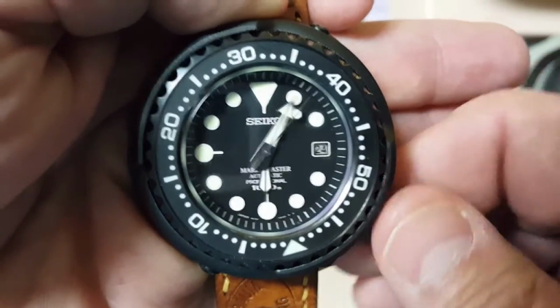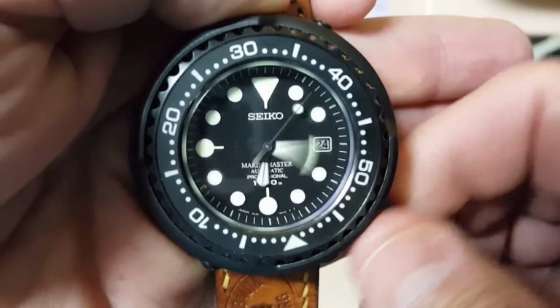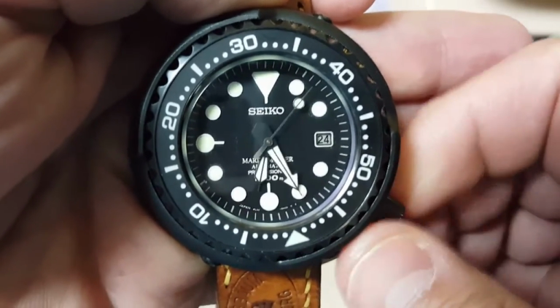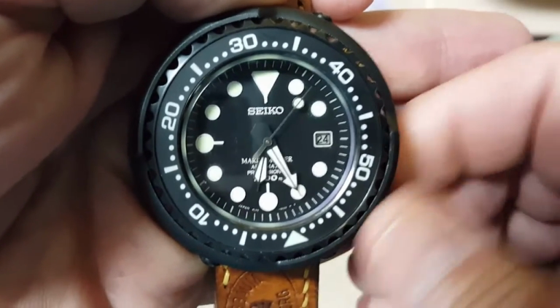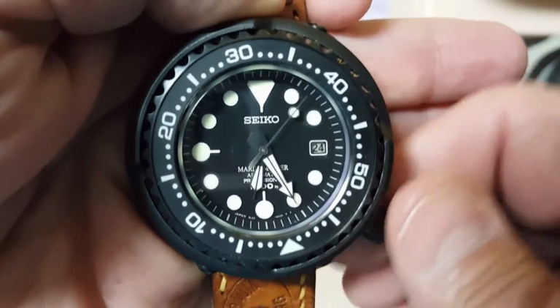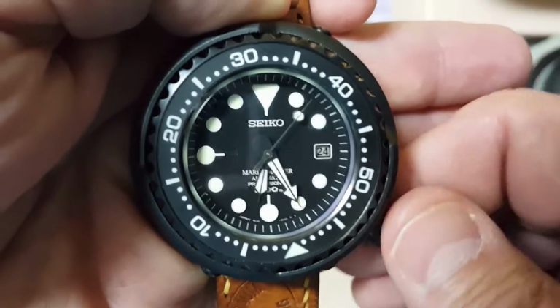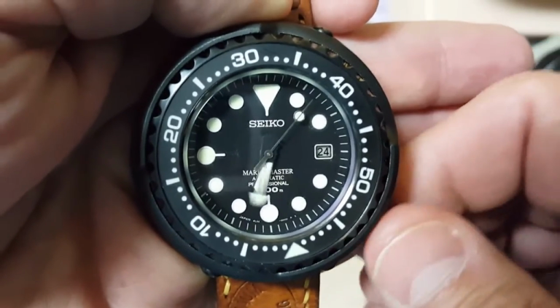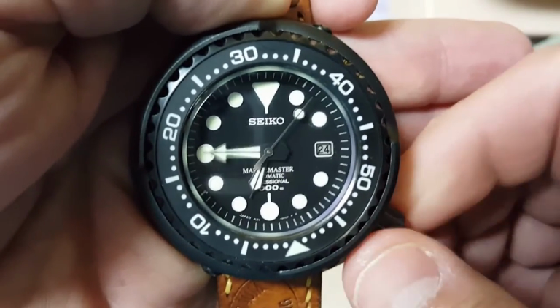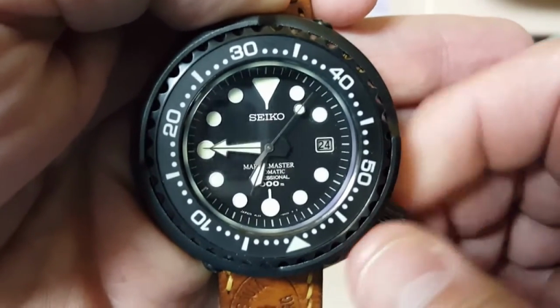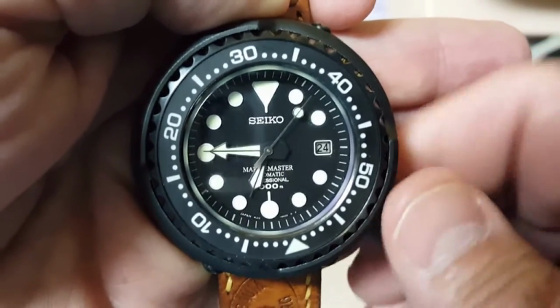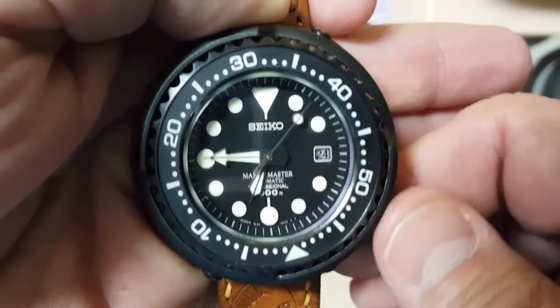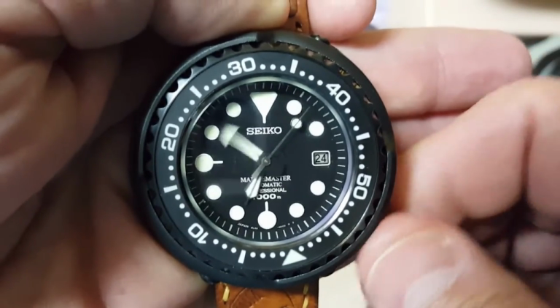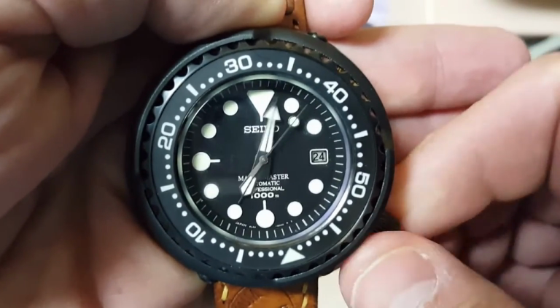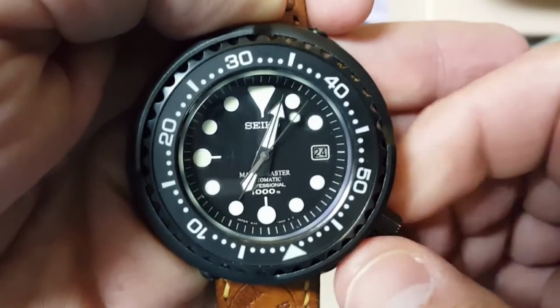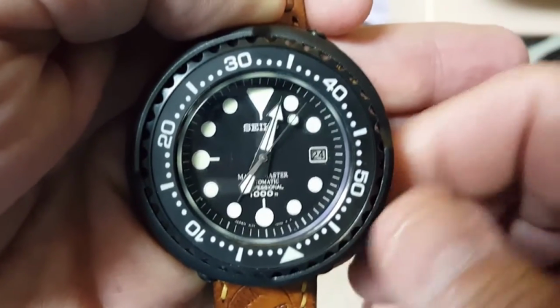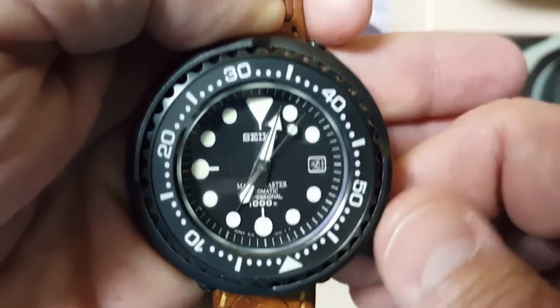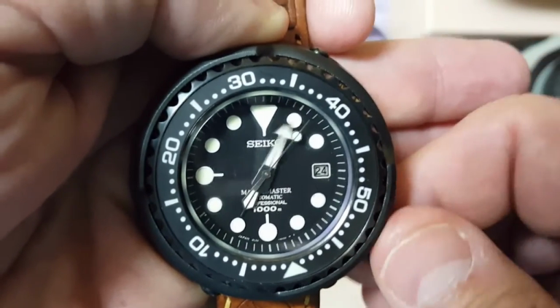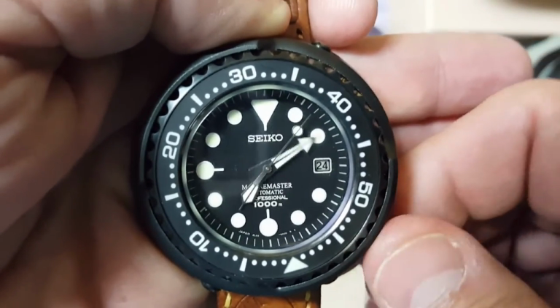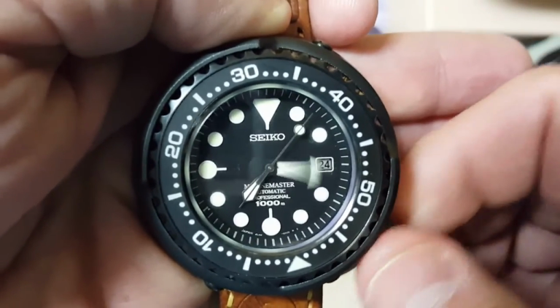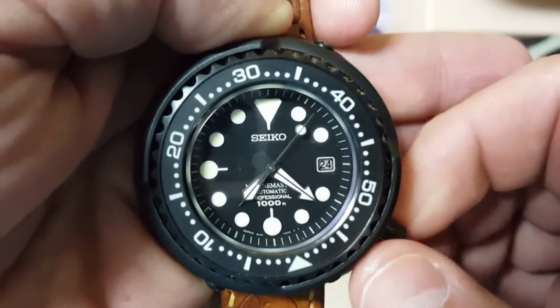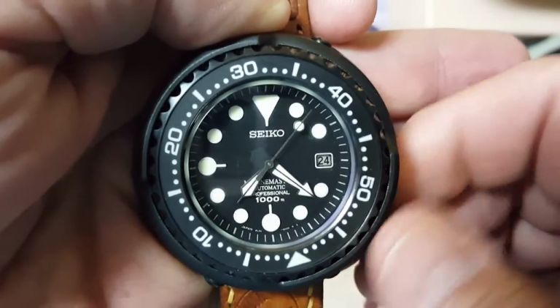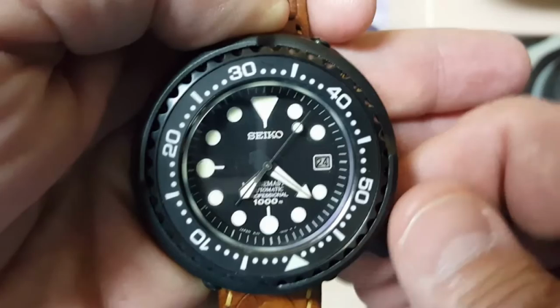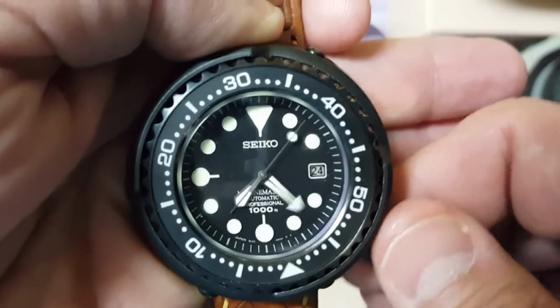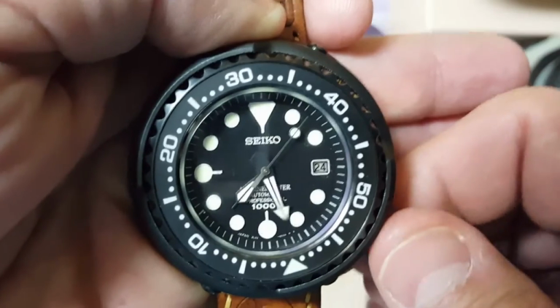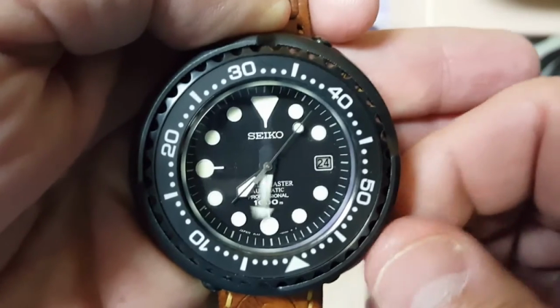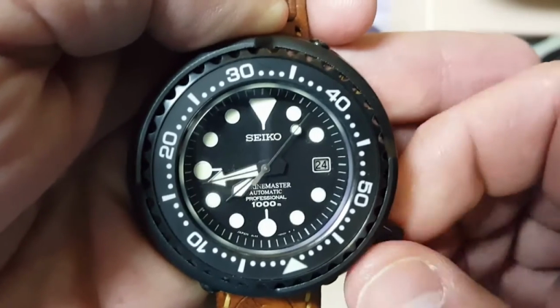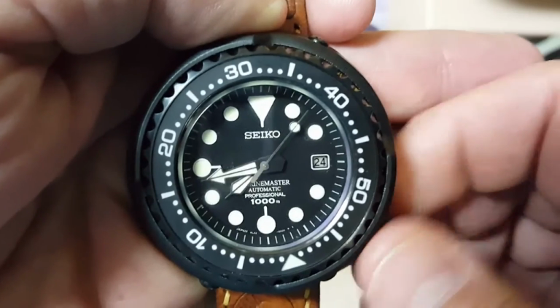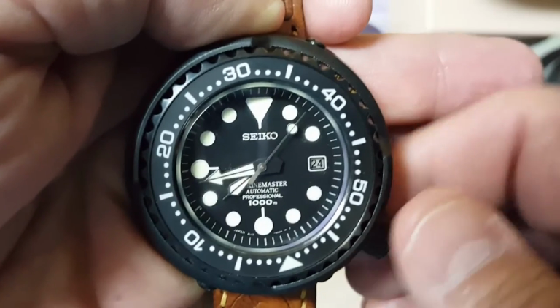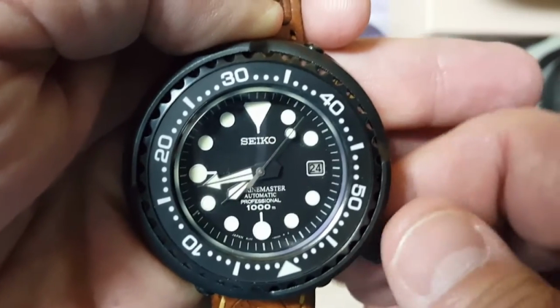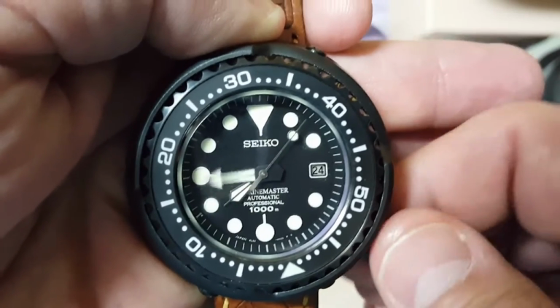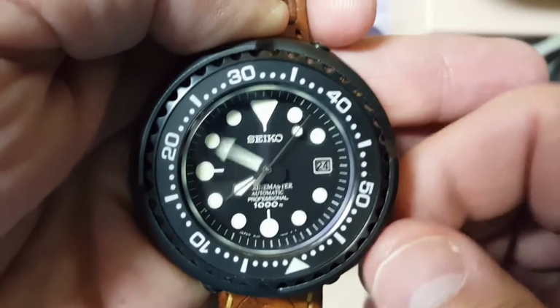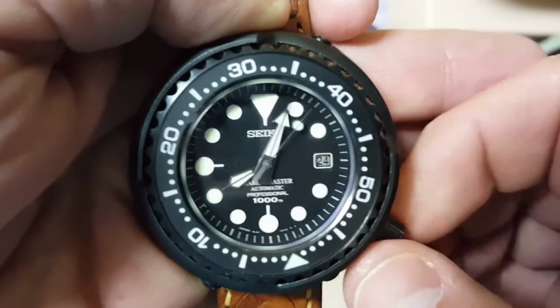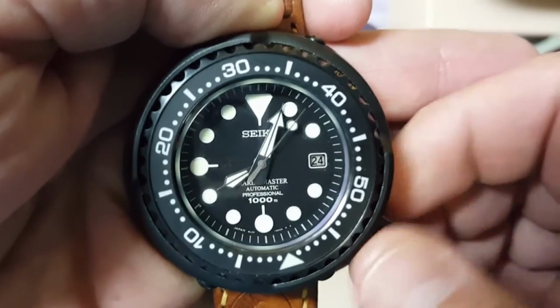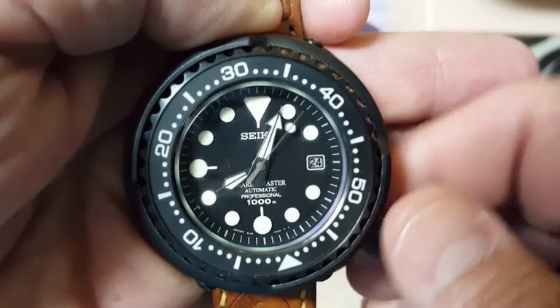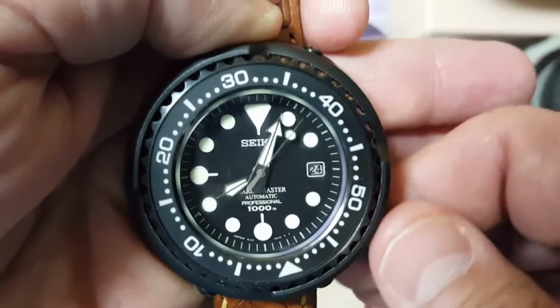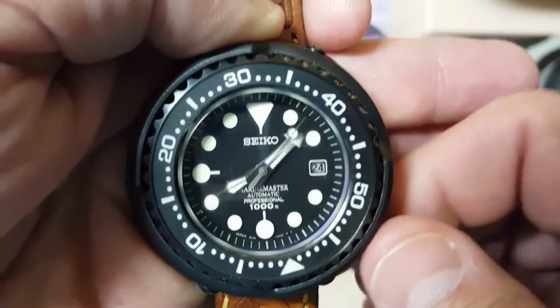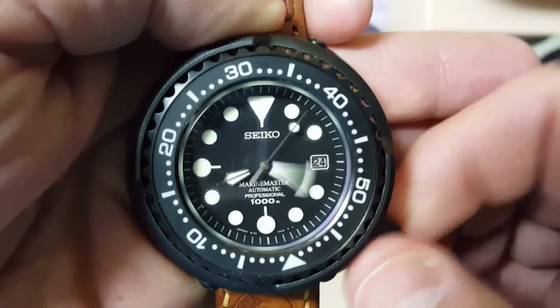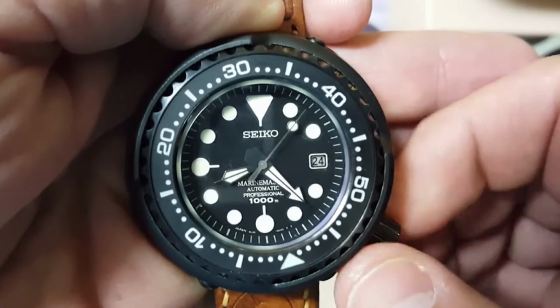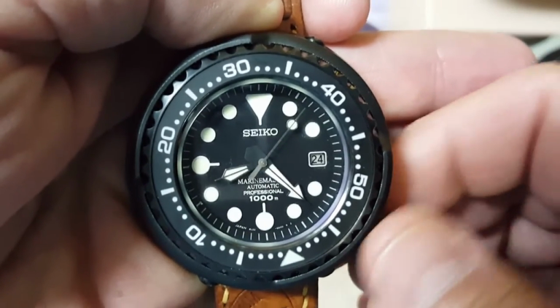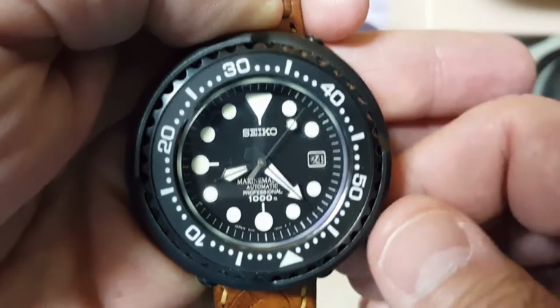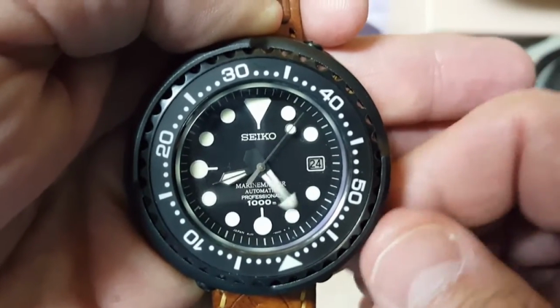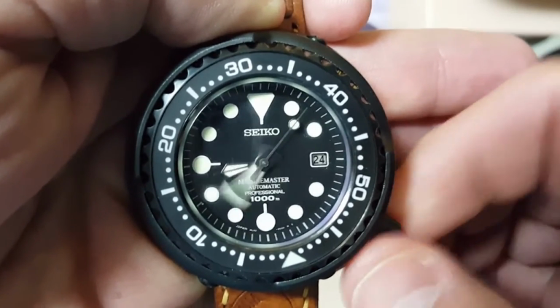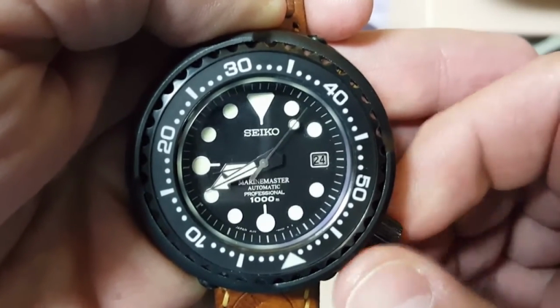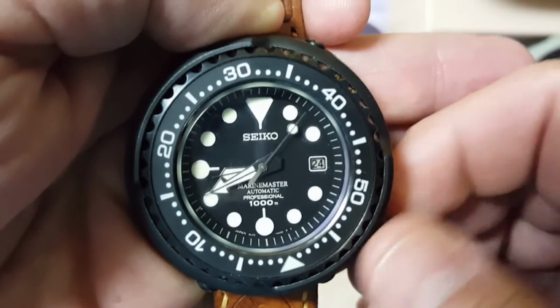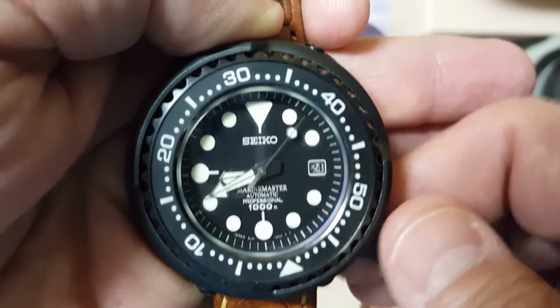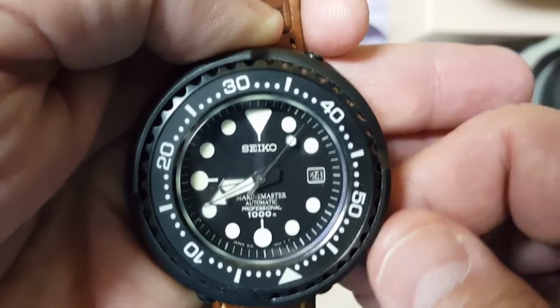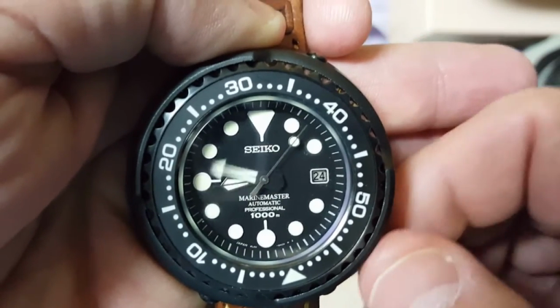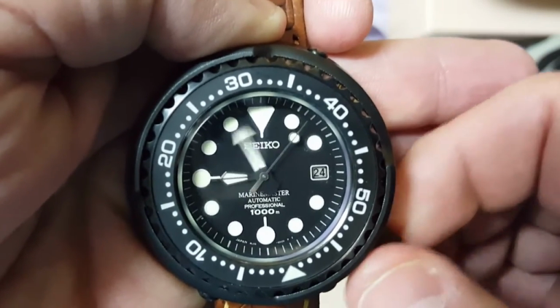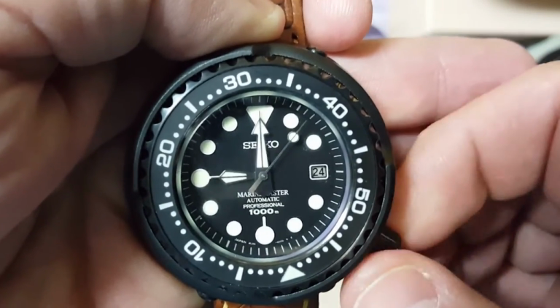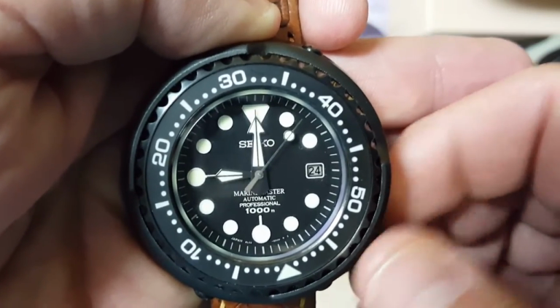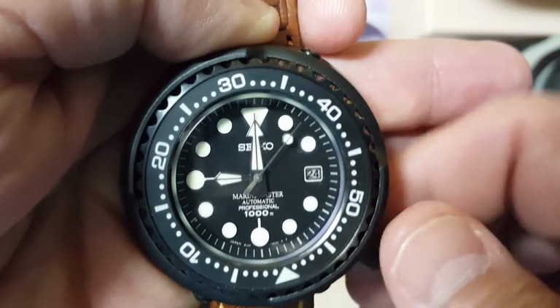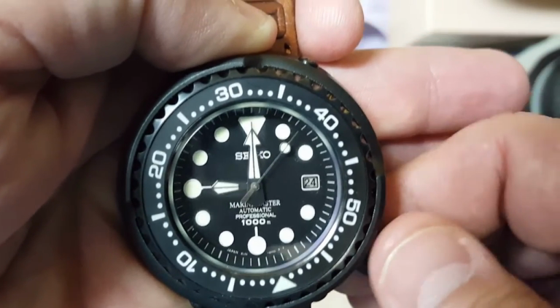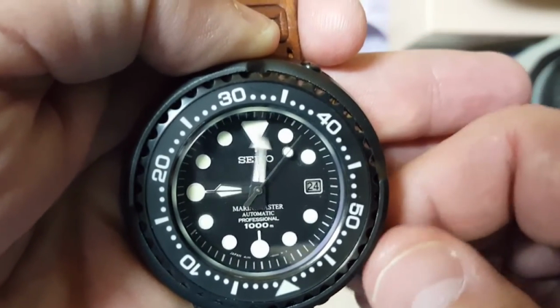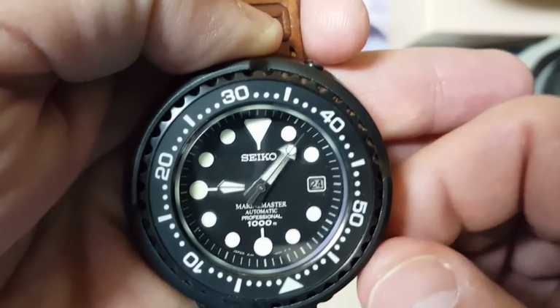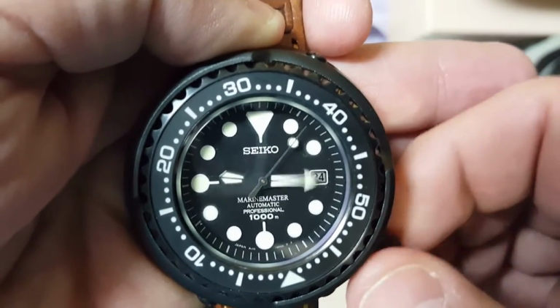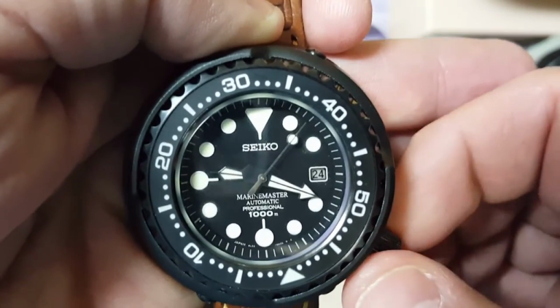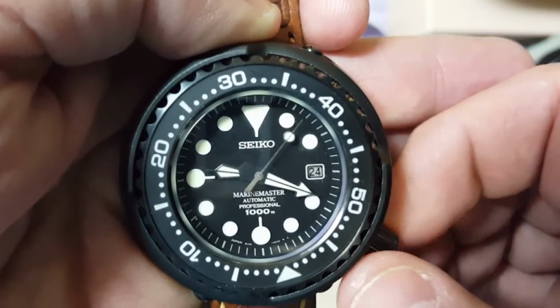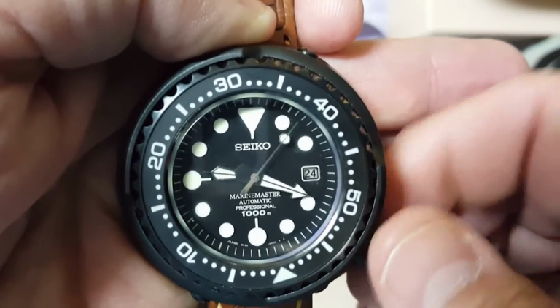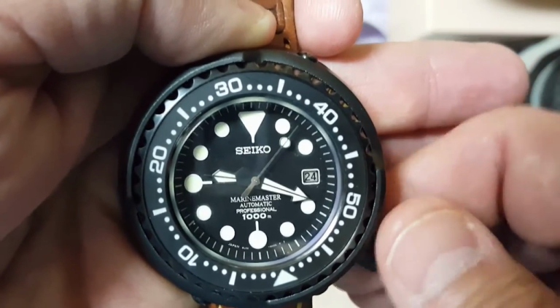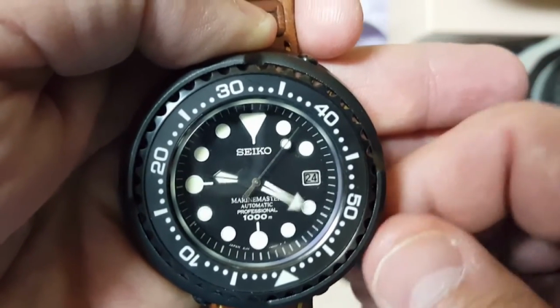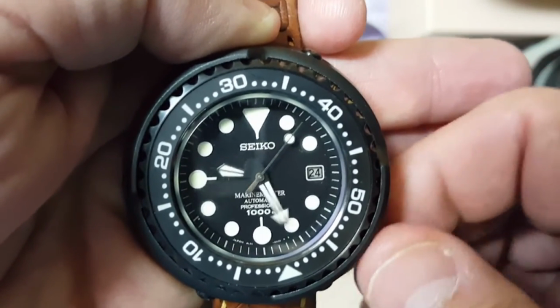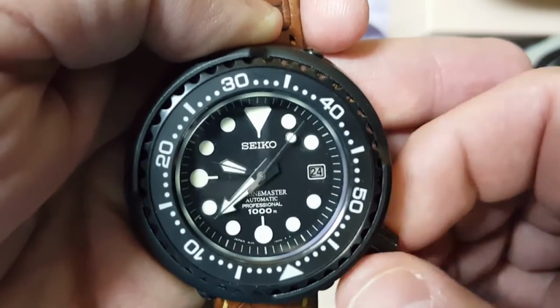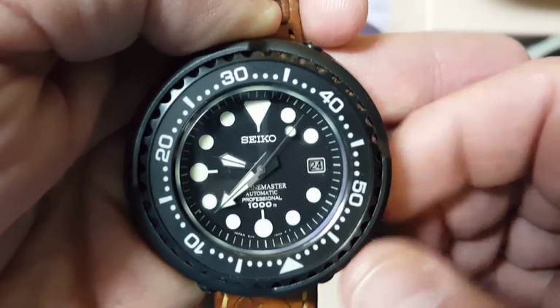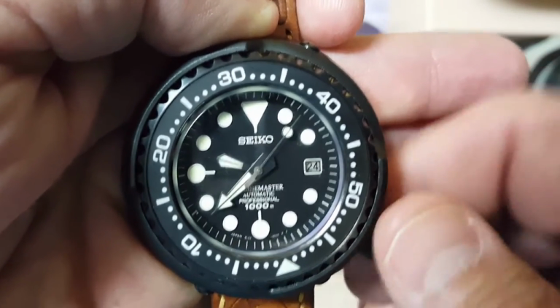This is probably my favorite watch out of my collection. There's just something about this massive hockey puck.